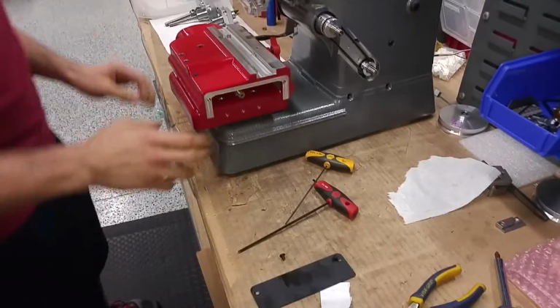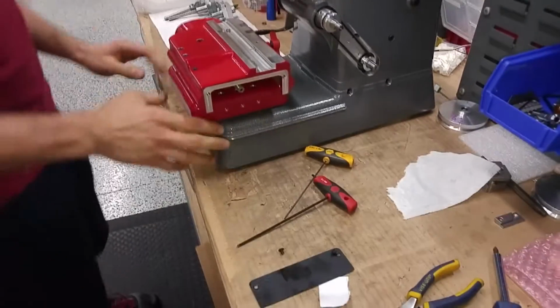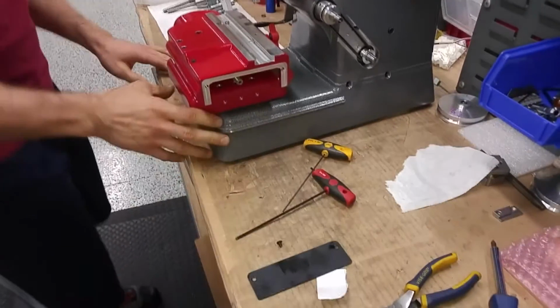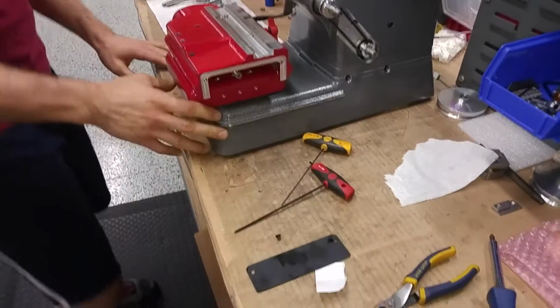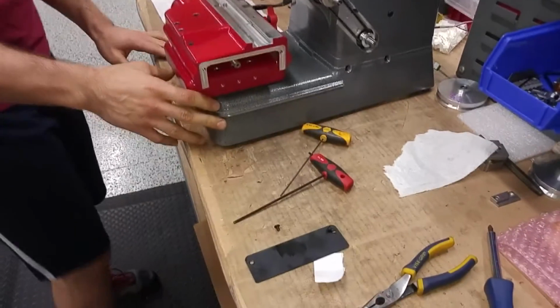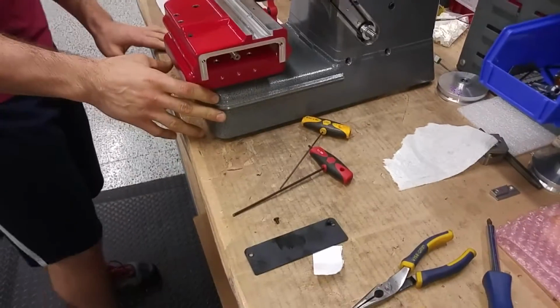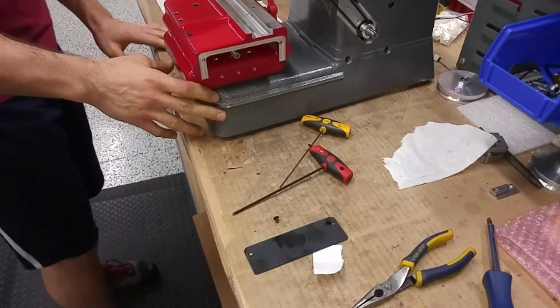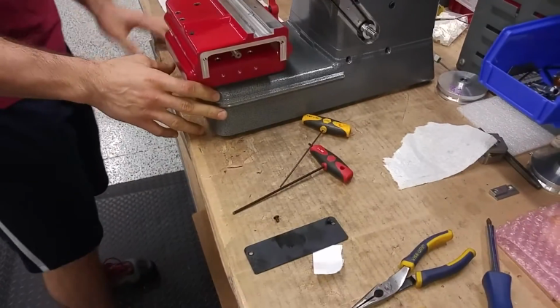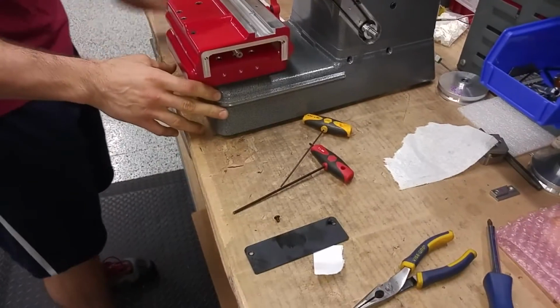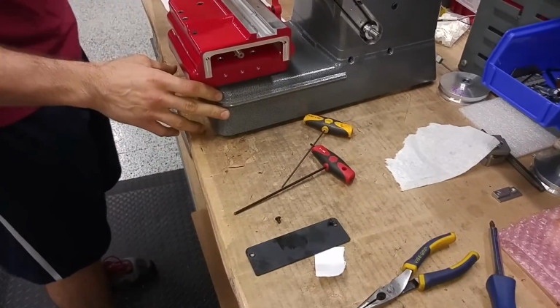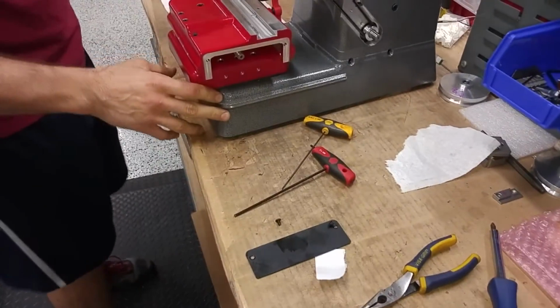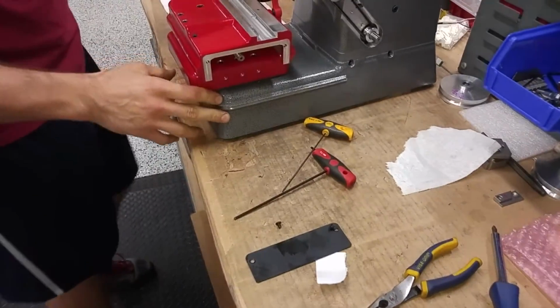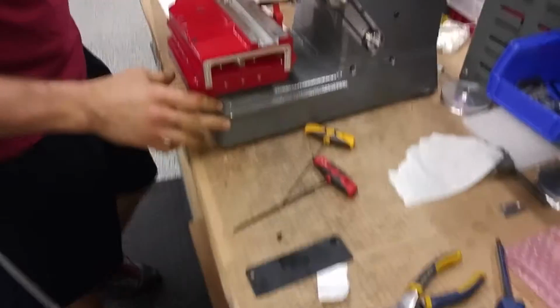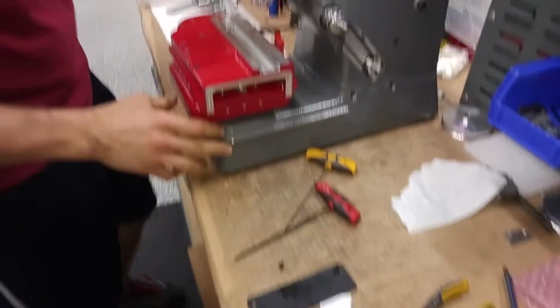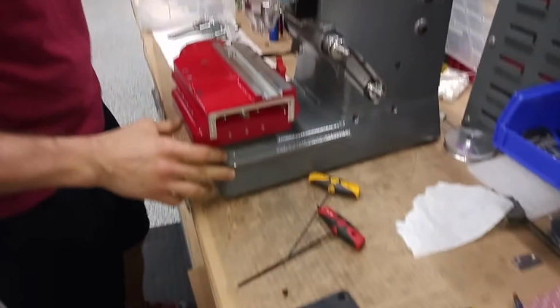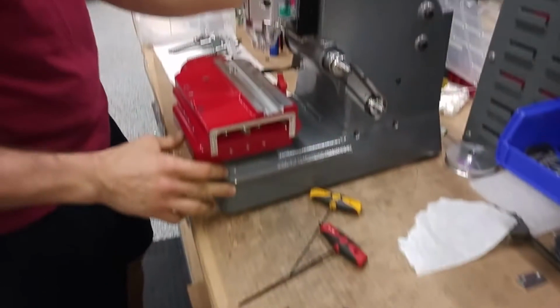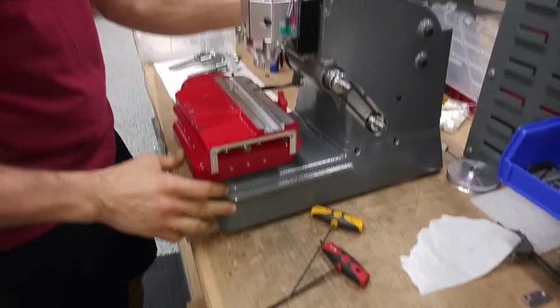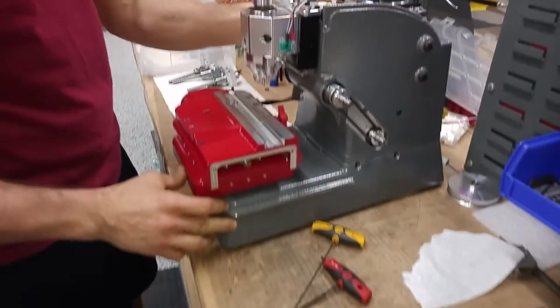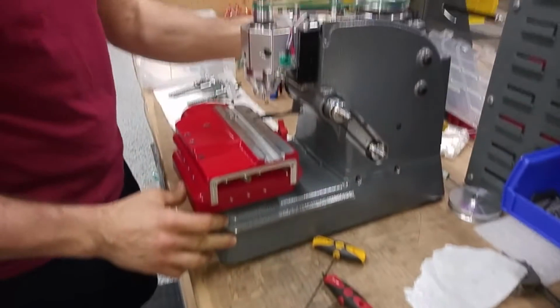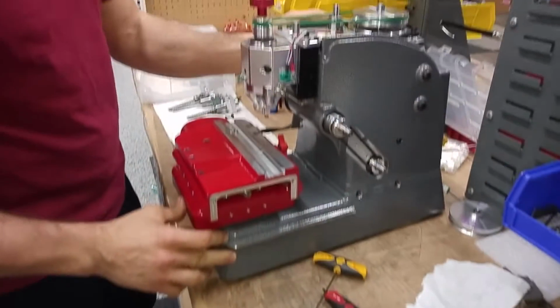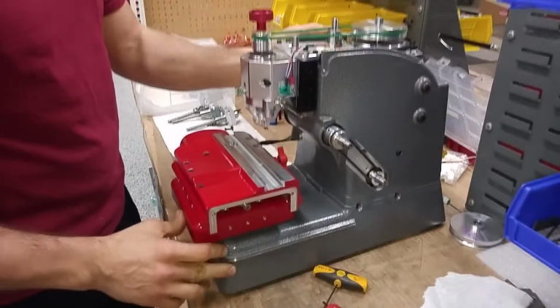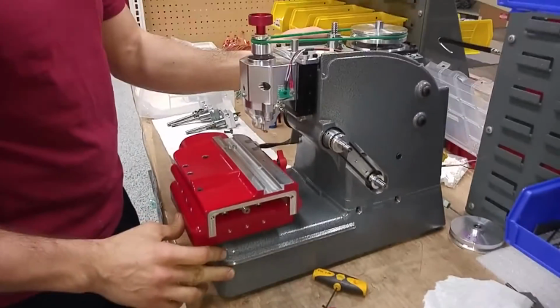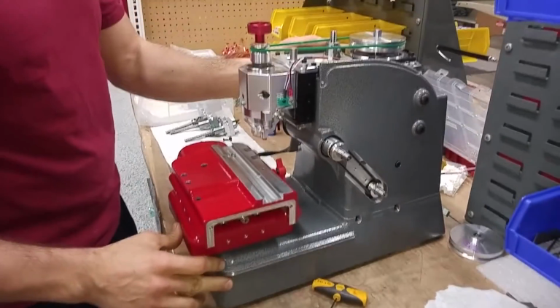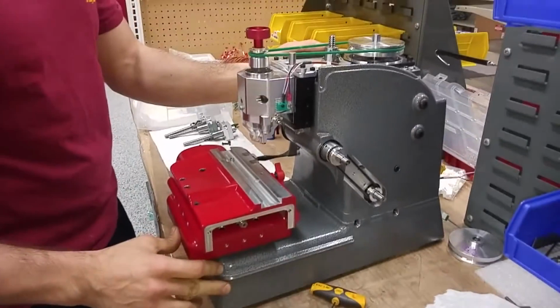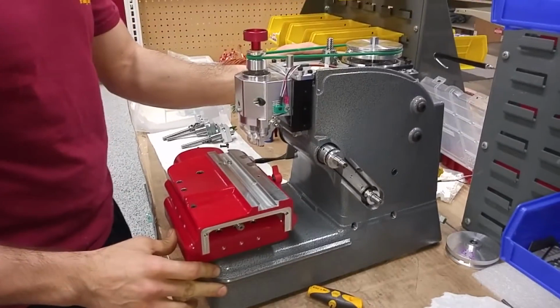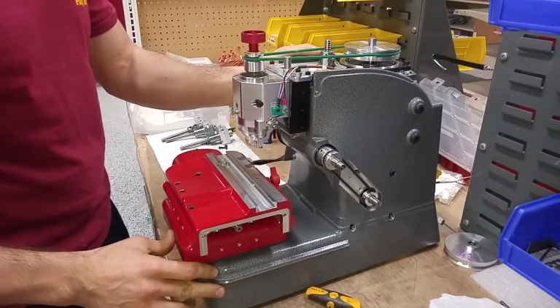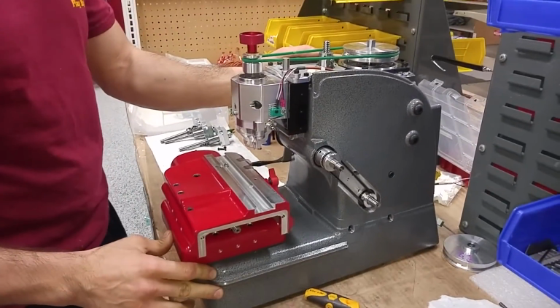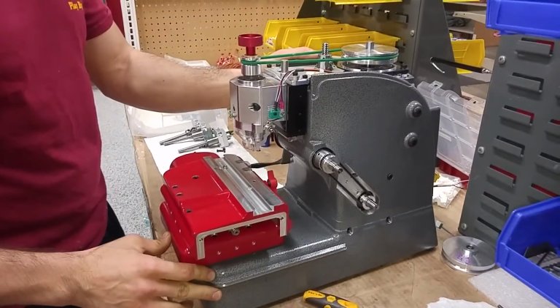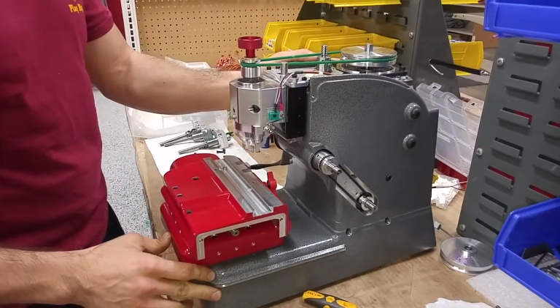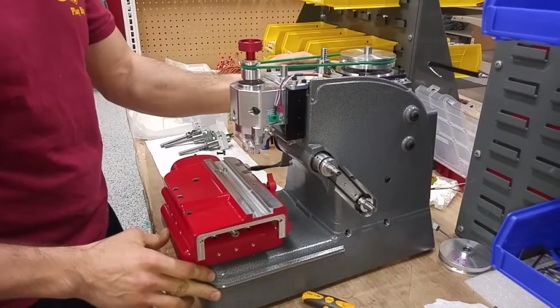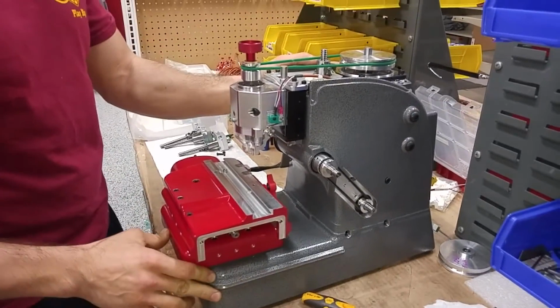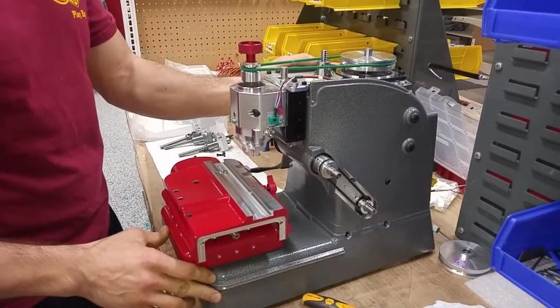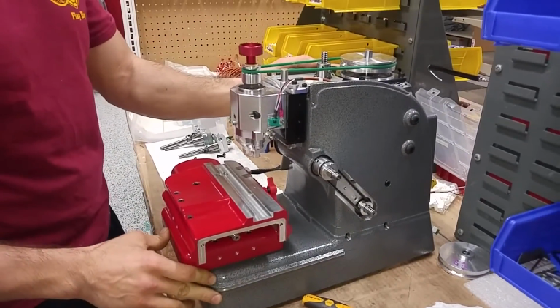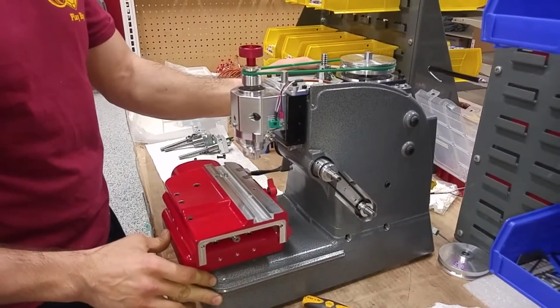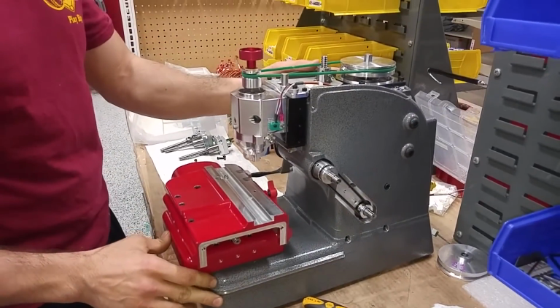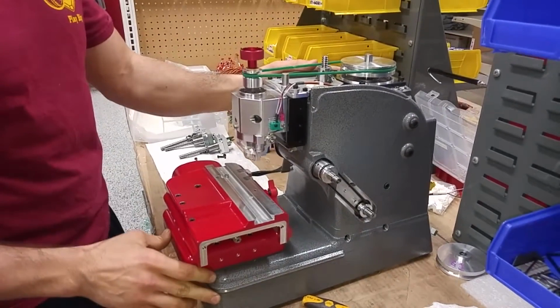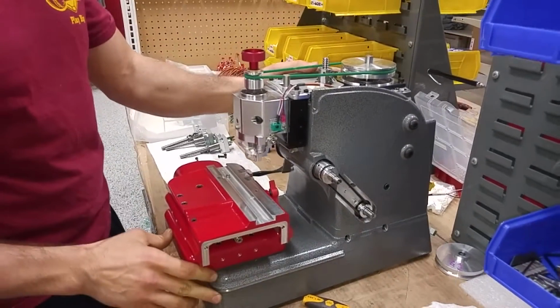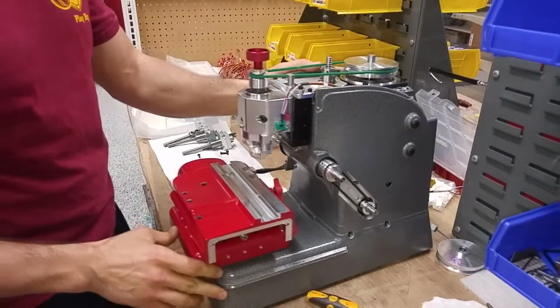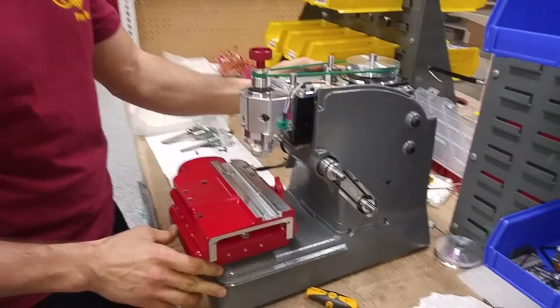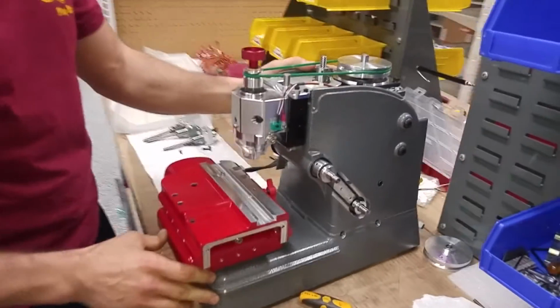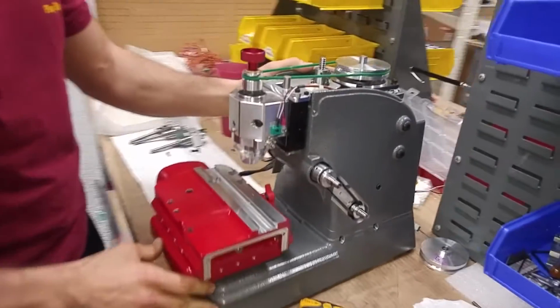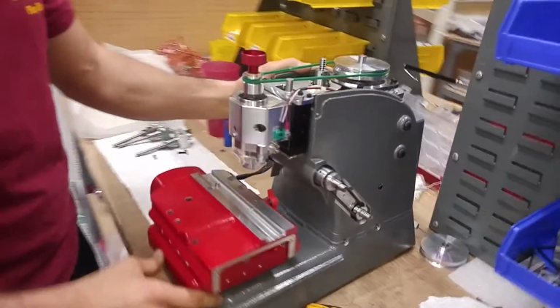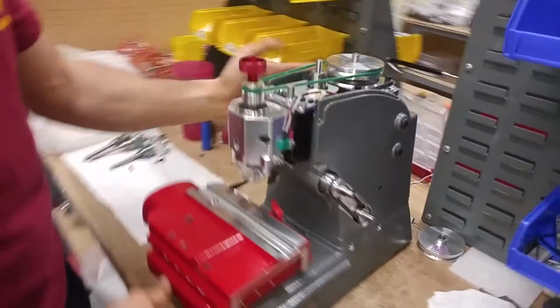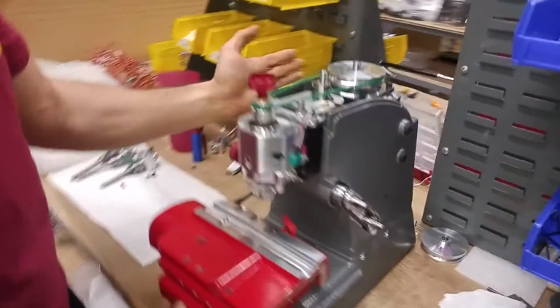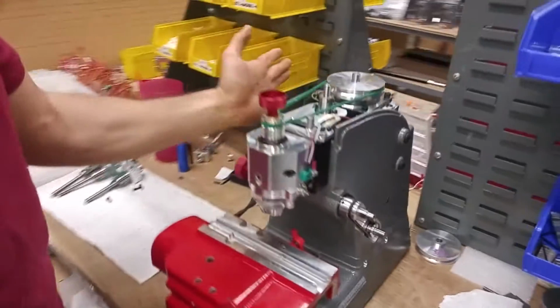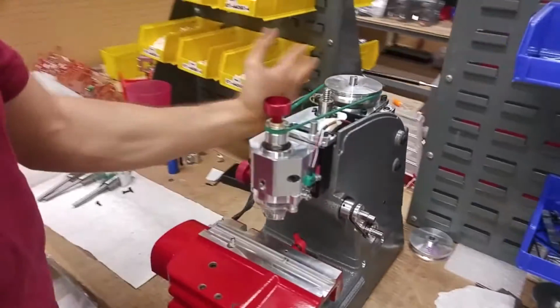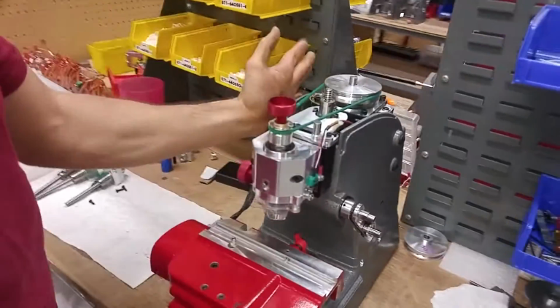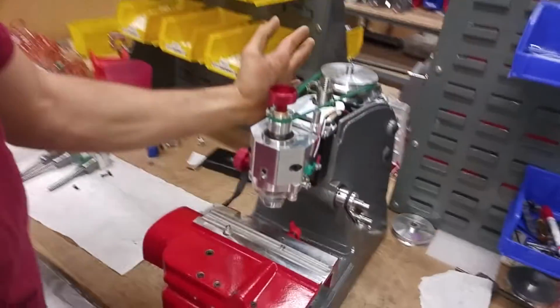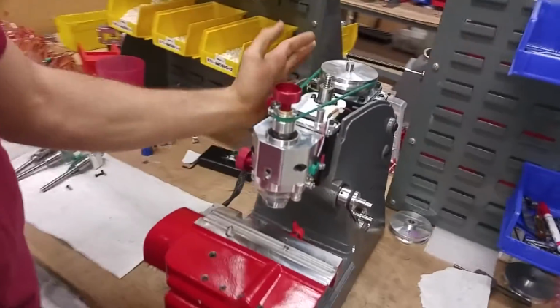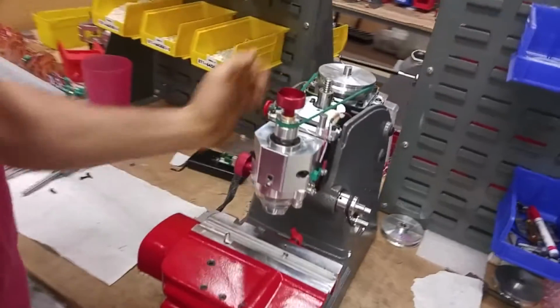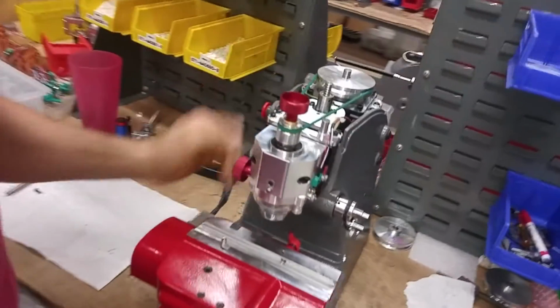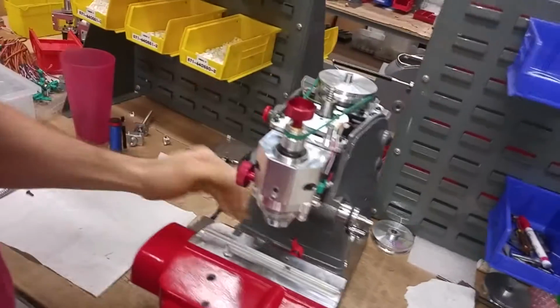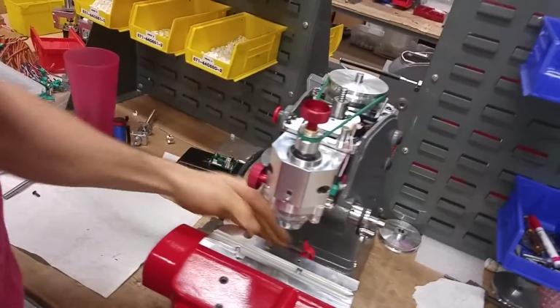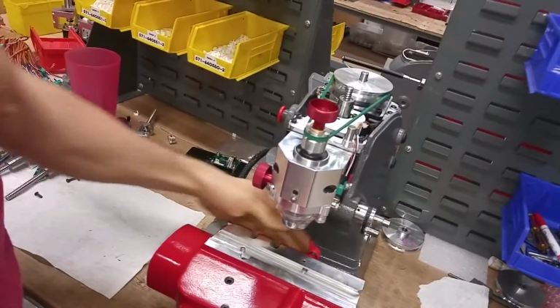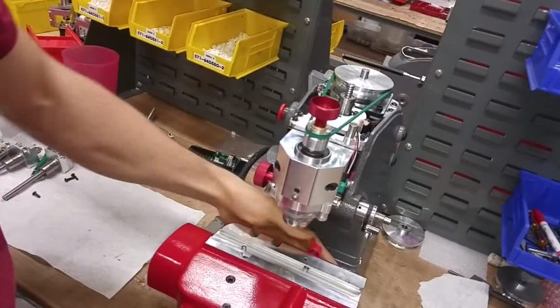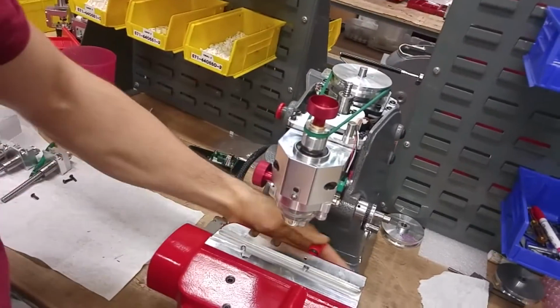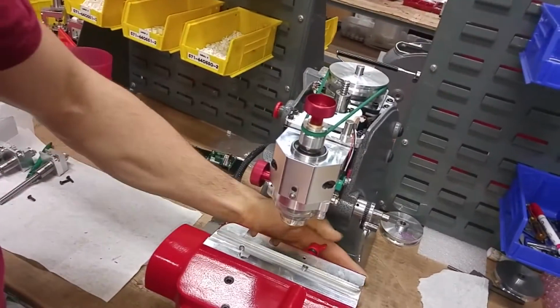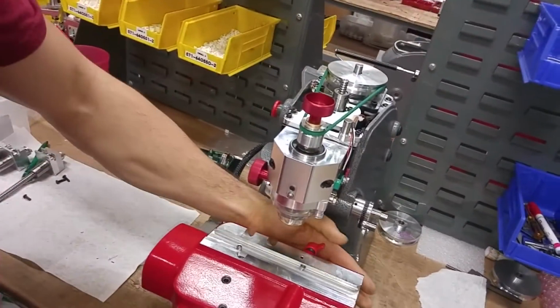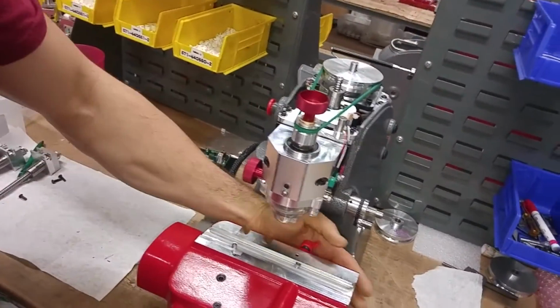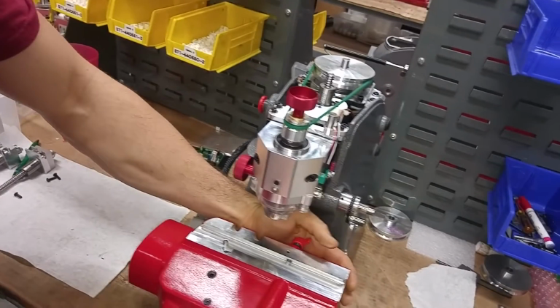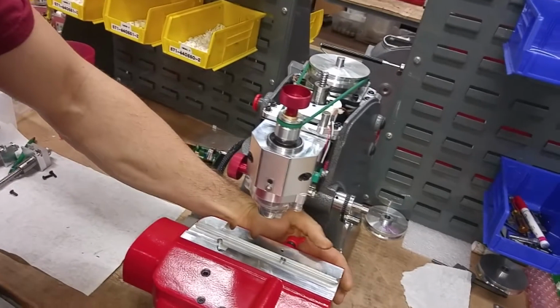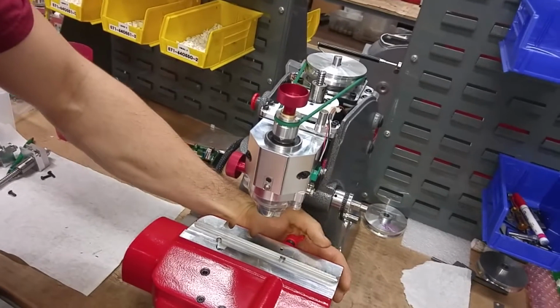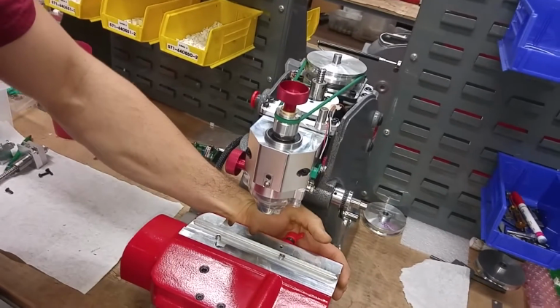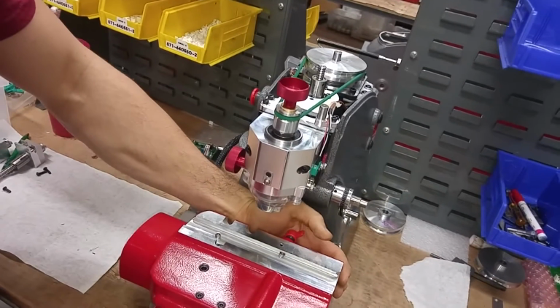Next, make sure at this point we have power completely off of the machine. I'm going to hit my emergency stop just to verify that.